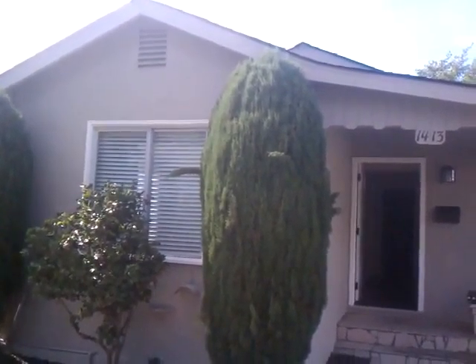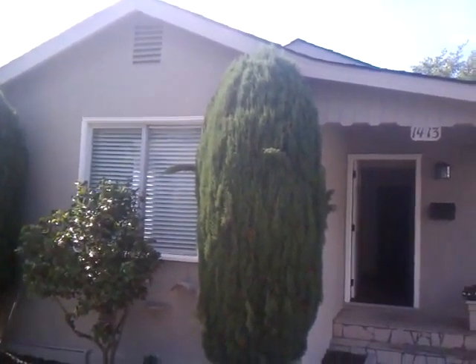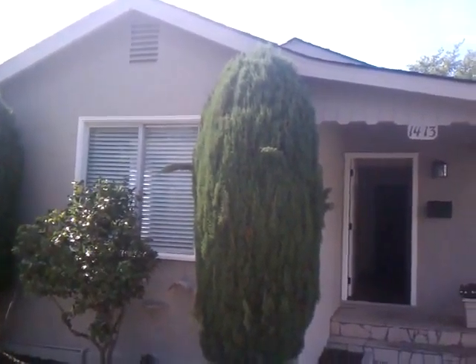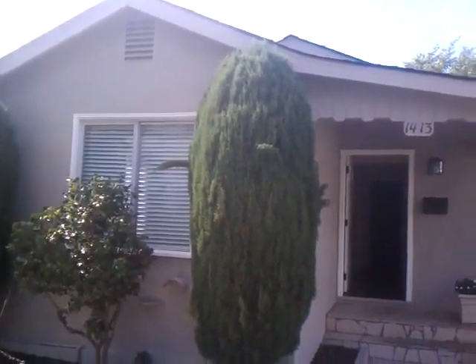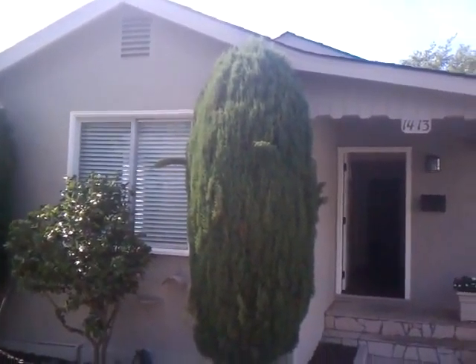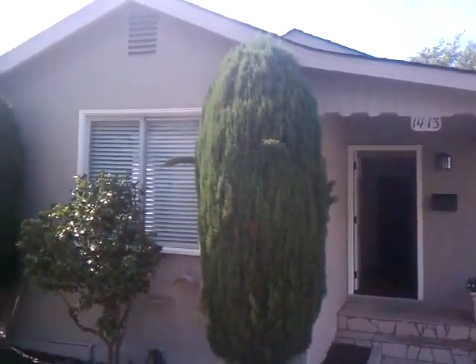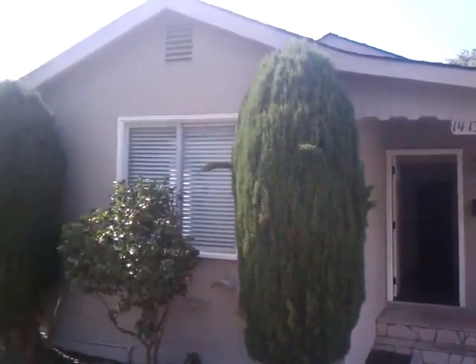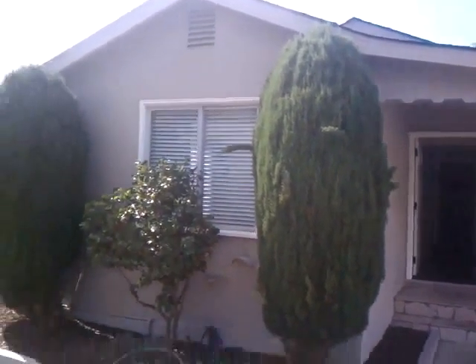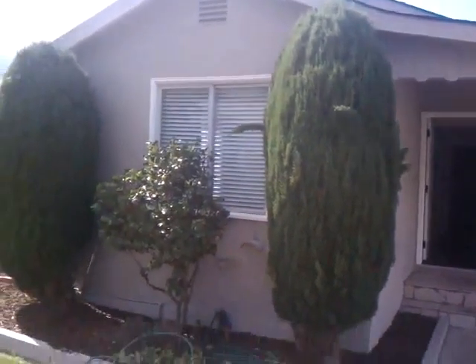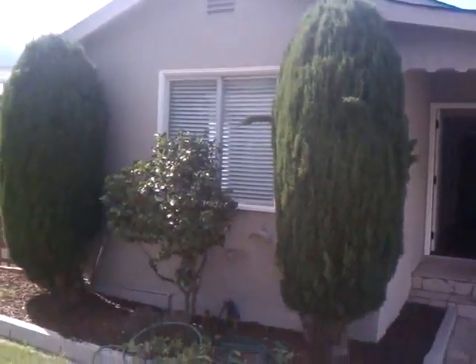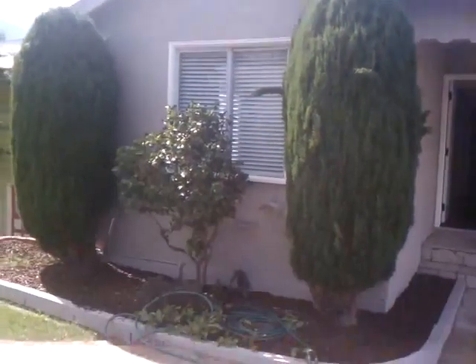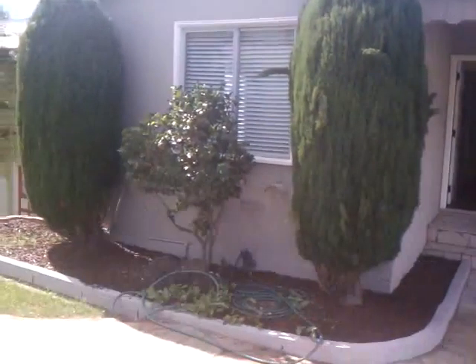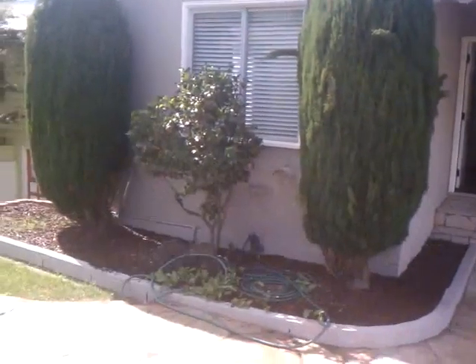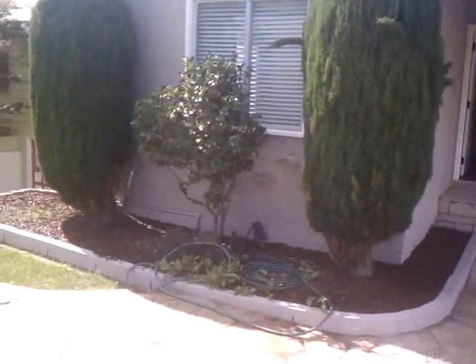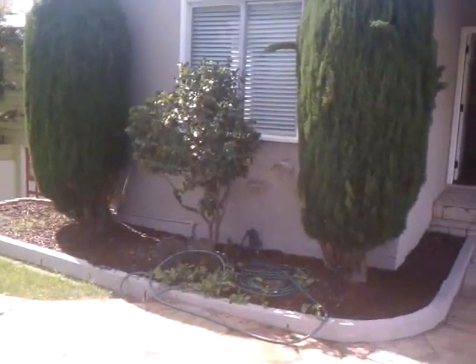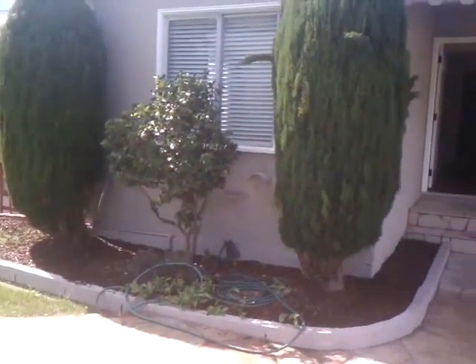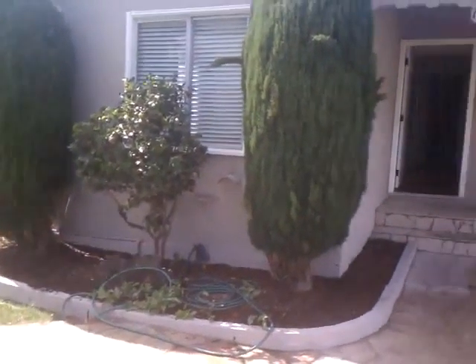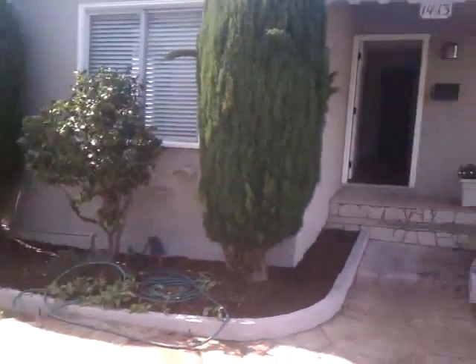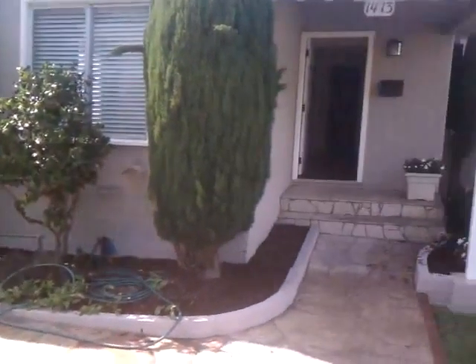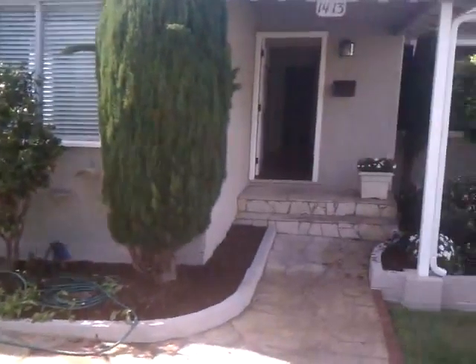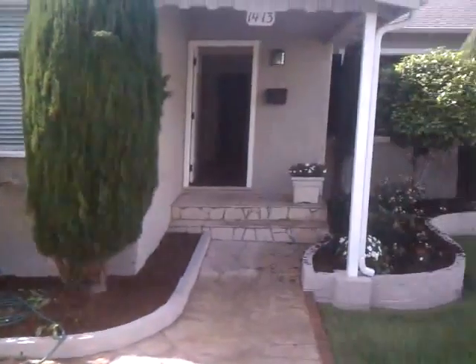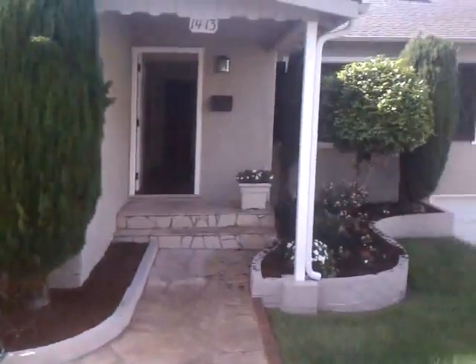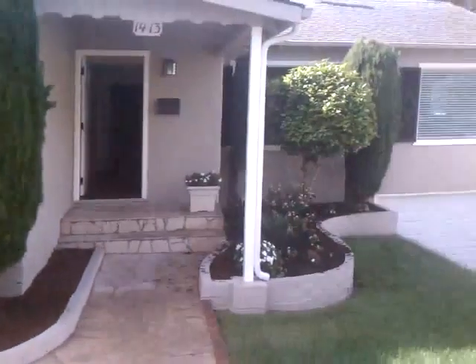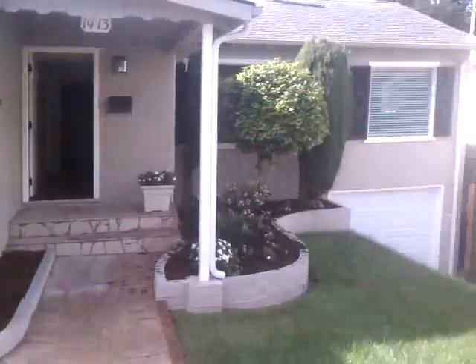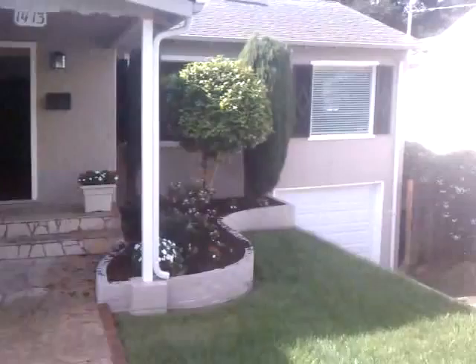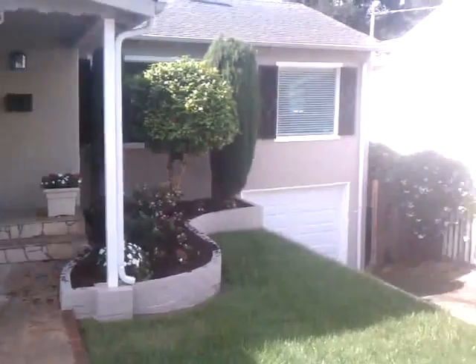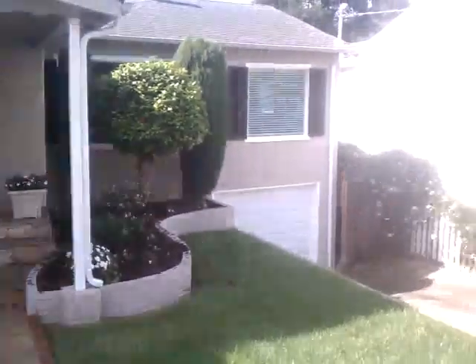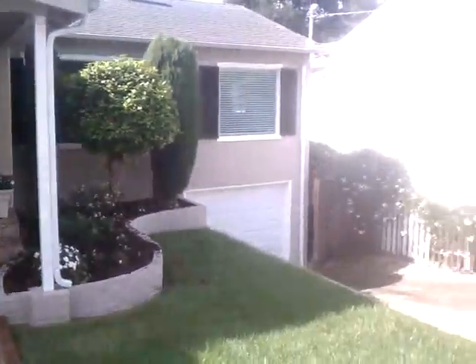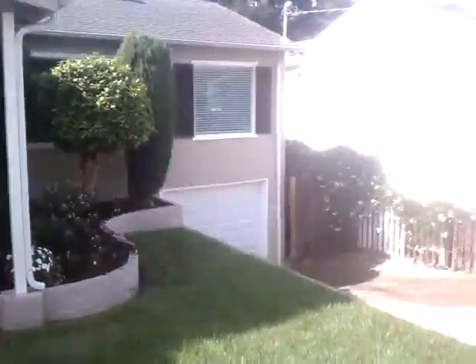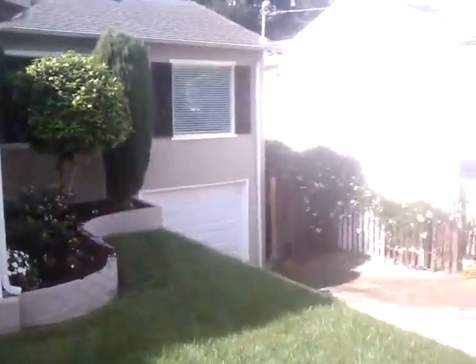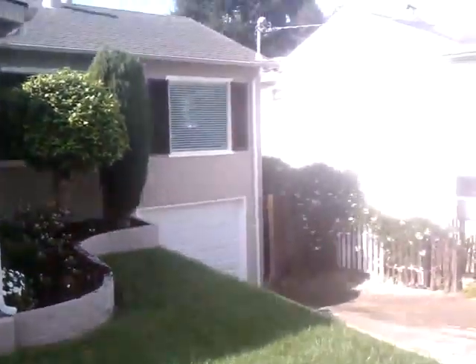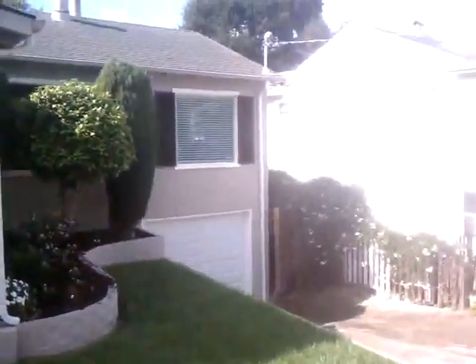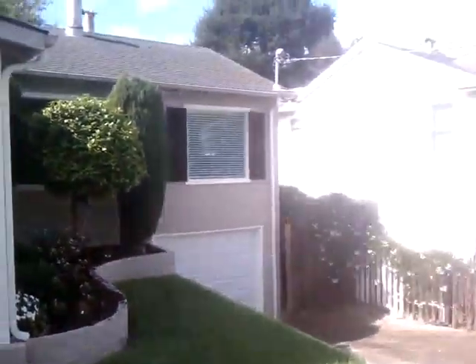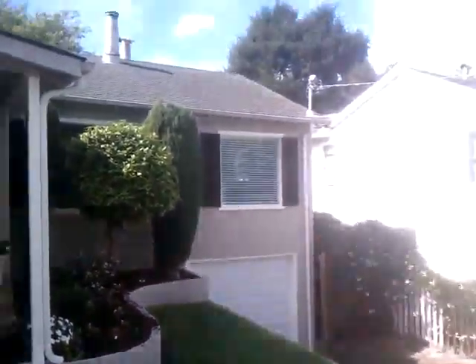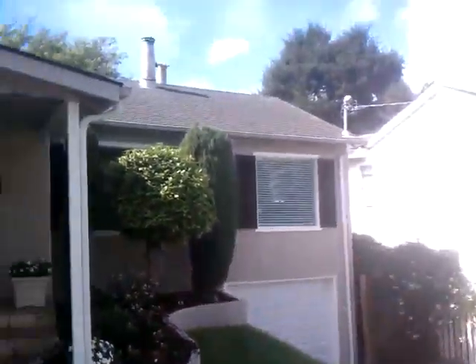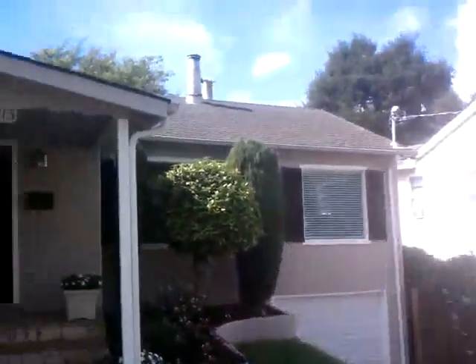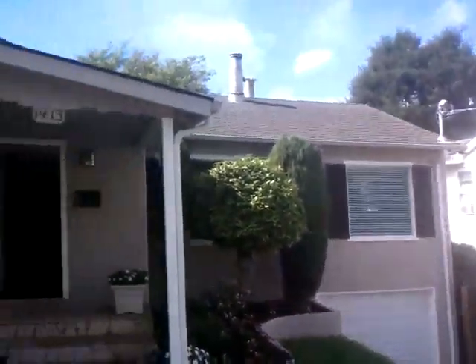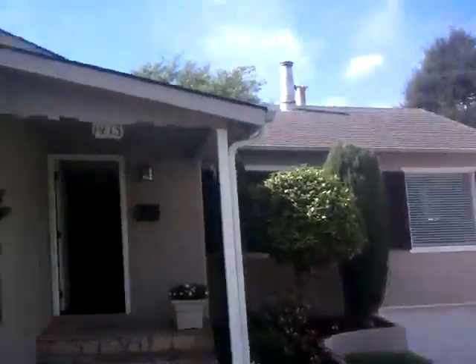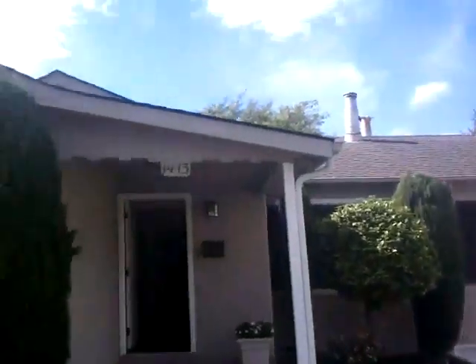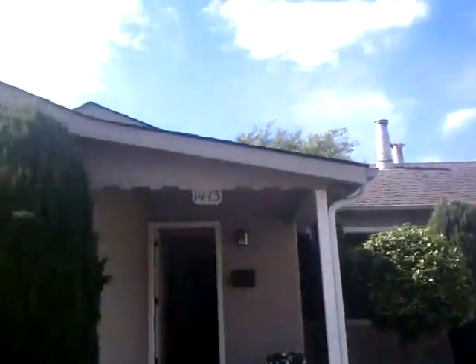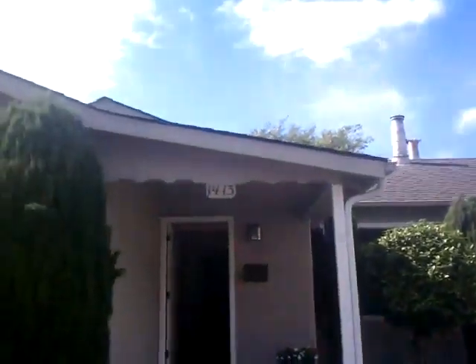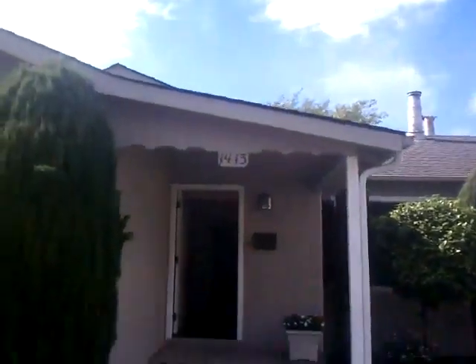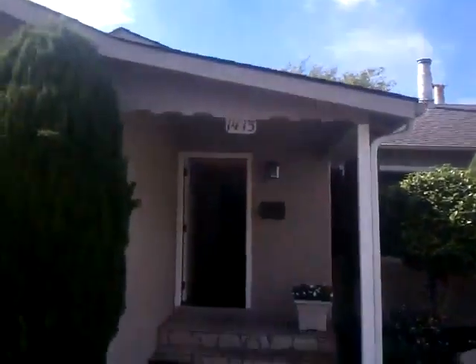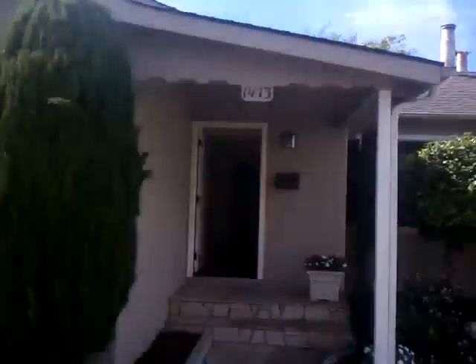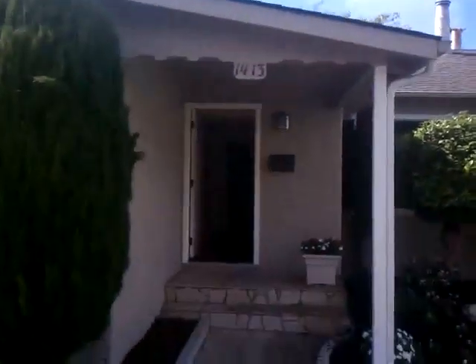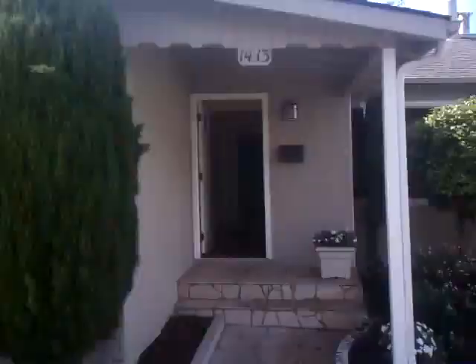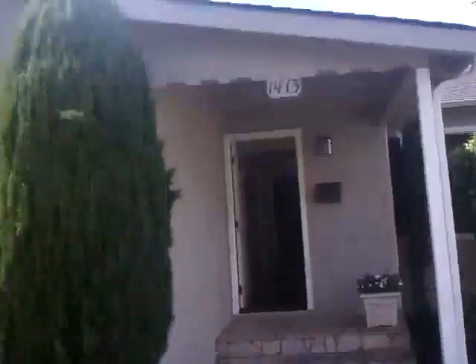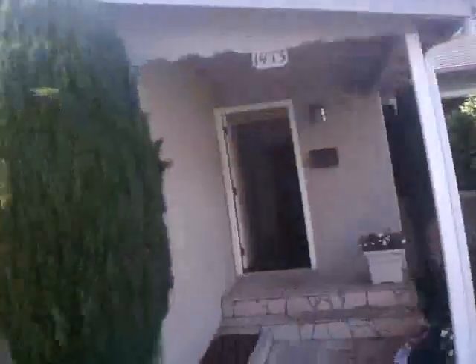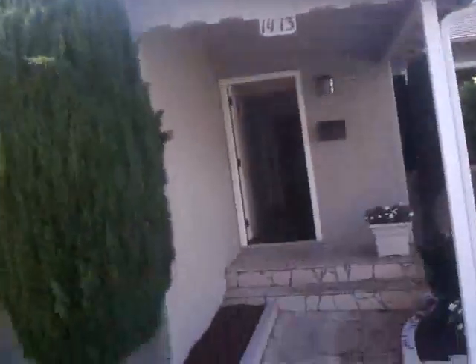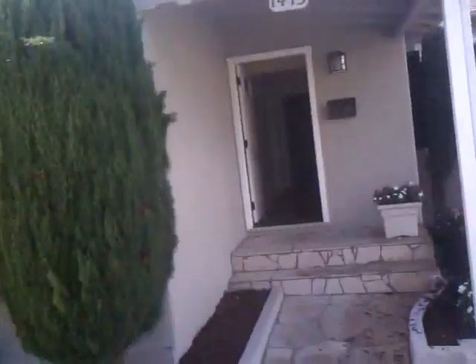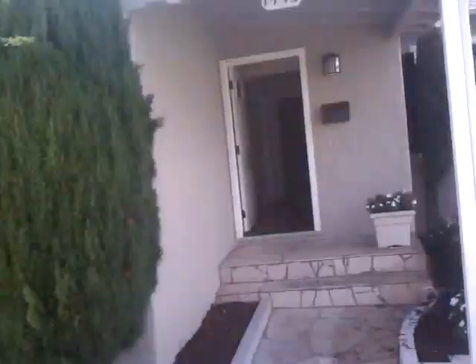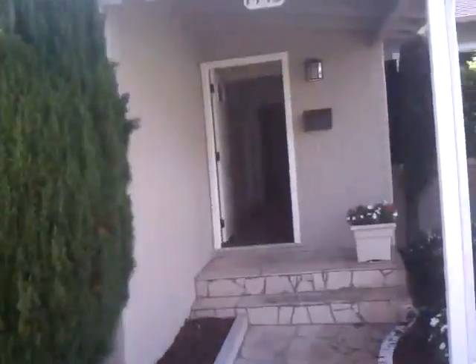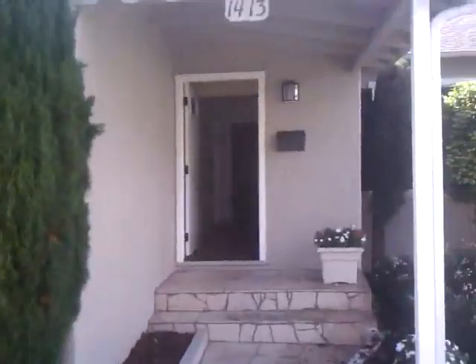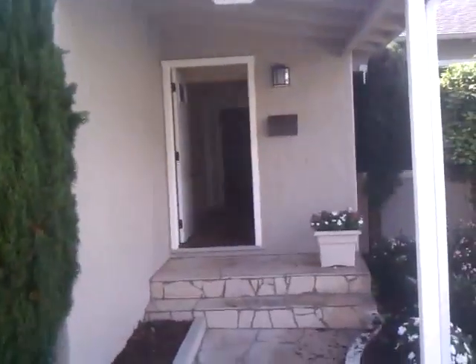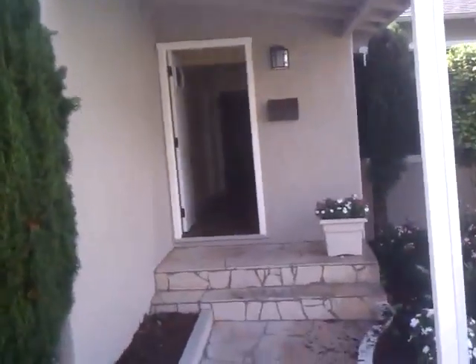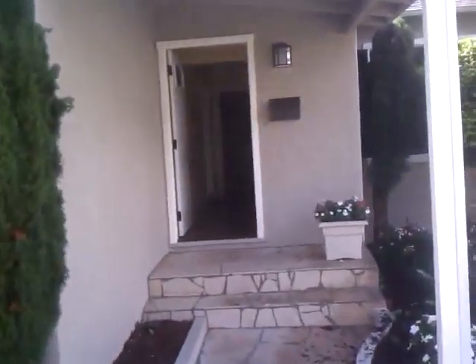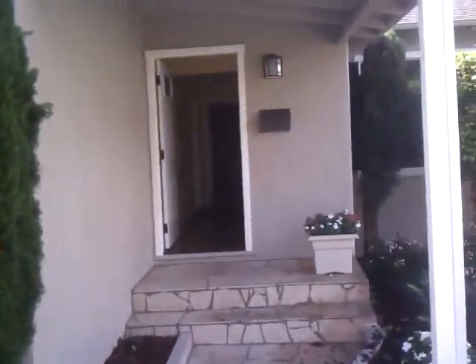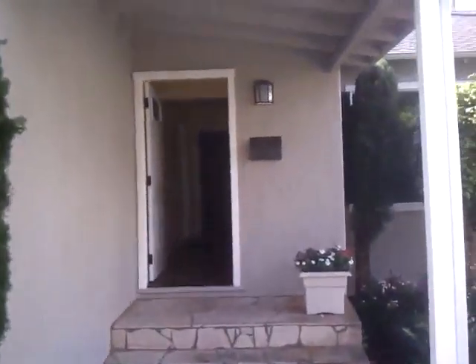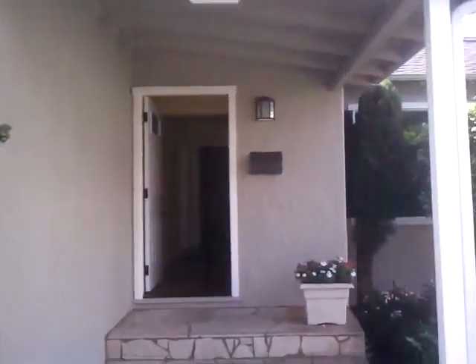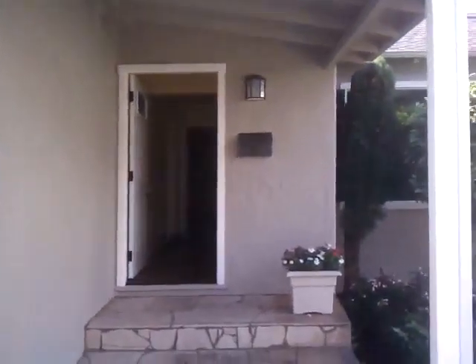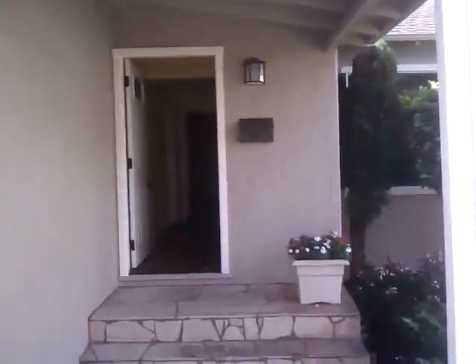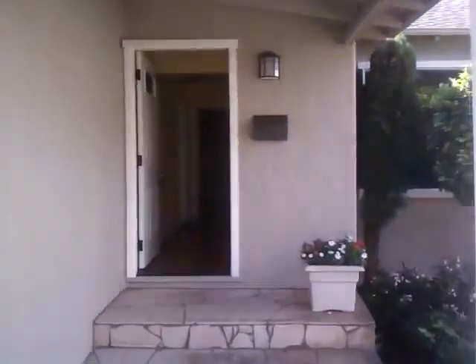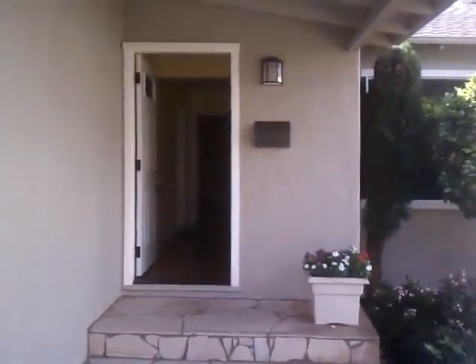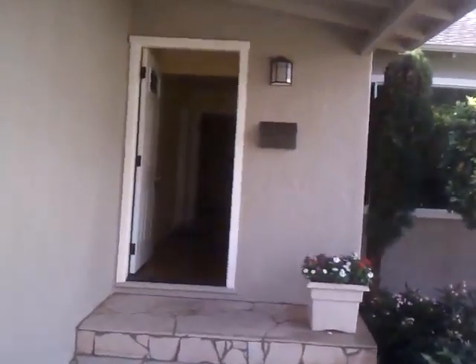So this is the Hill Avenue house — 1413 Hill Avenue. It's the third time we've looked at it.